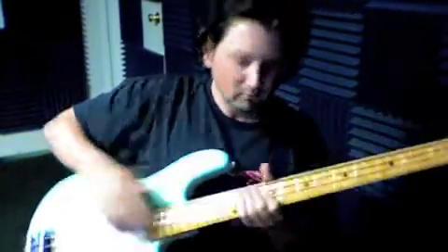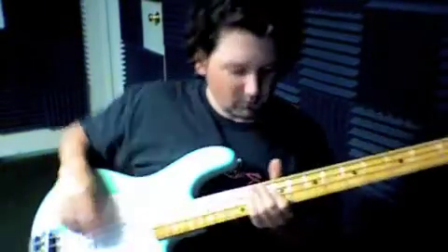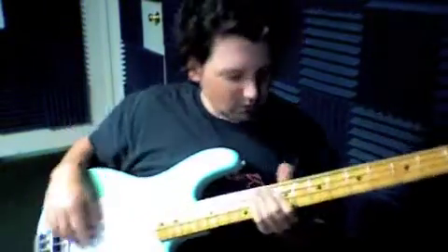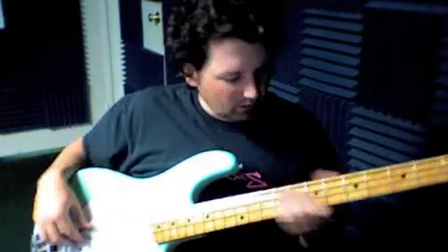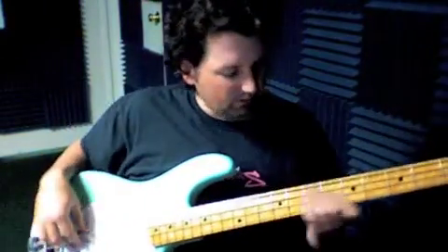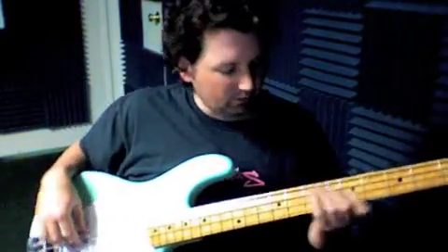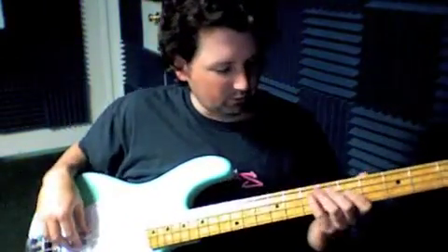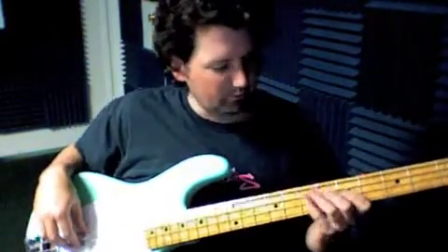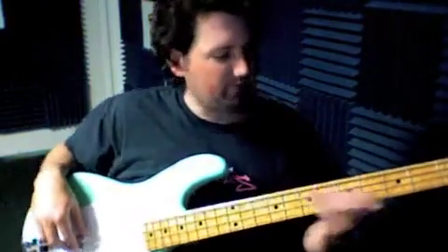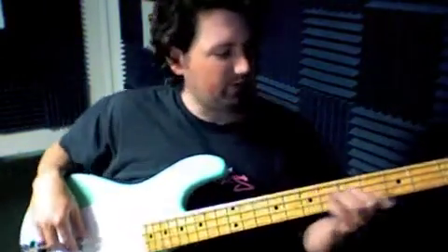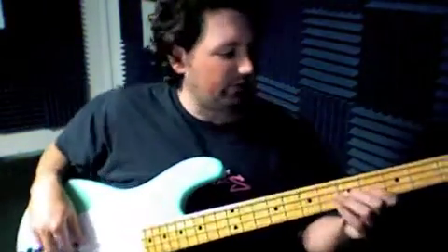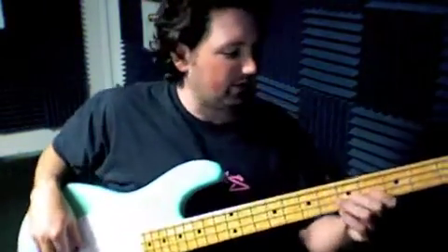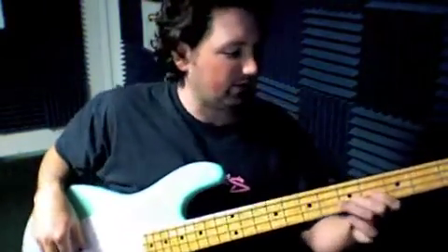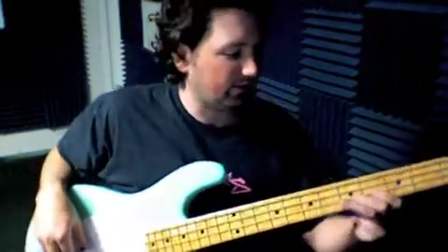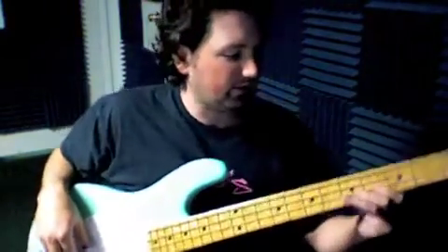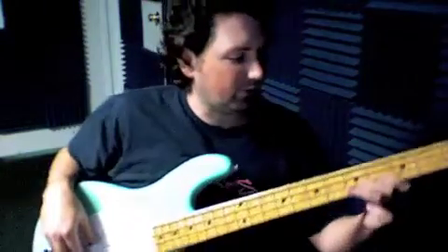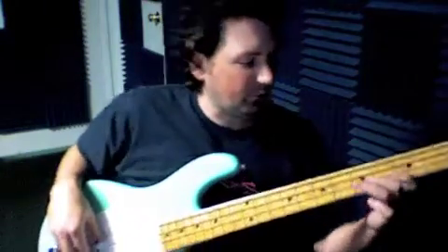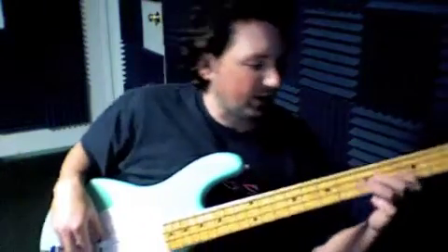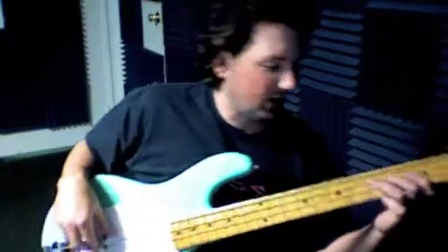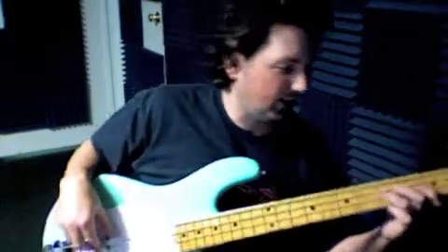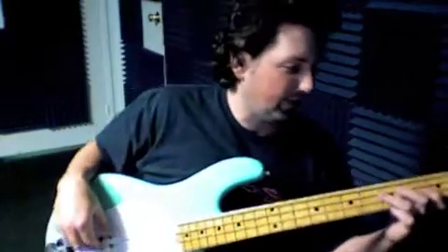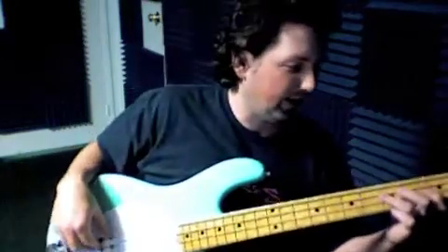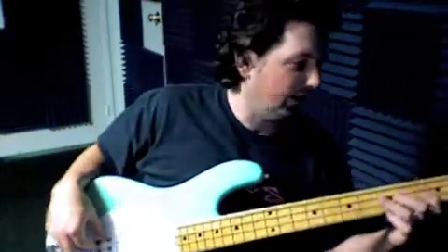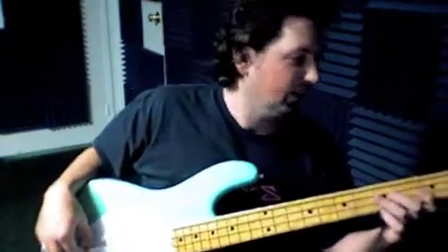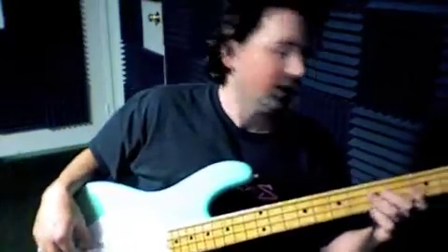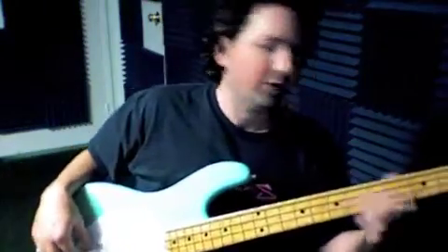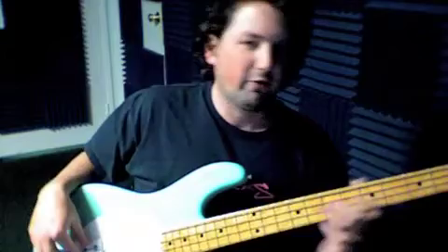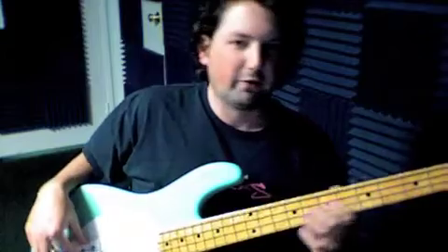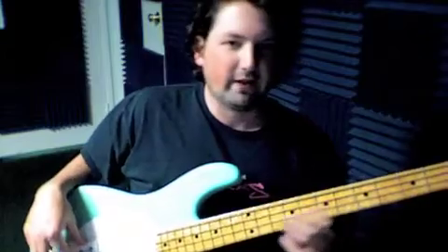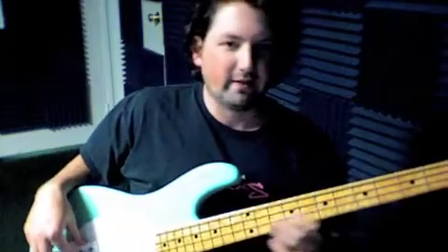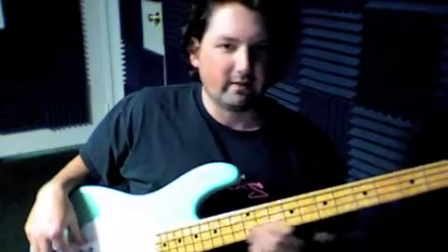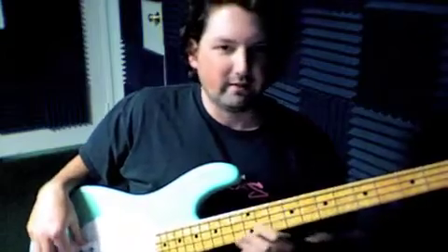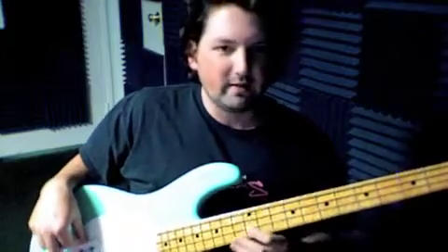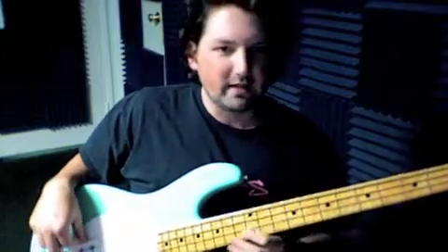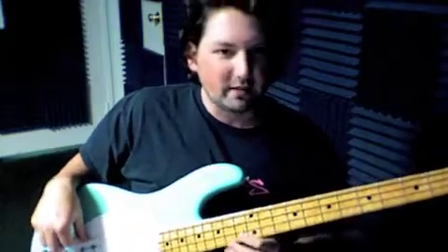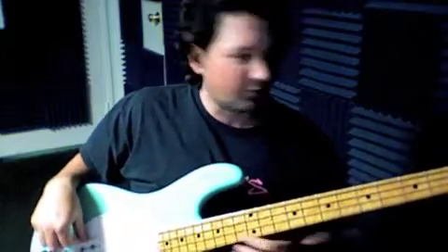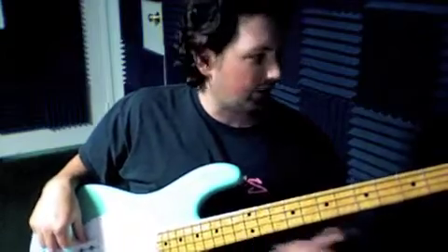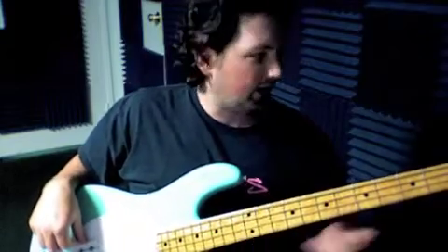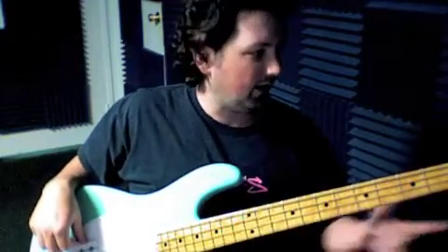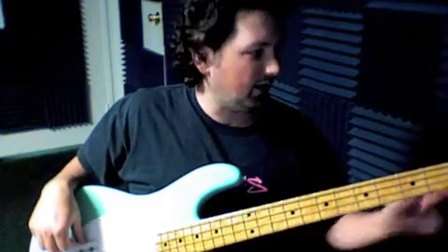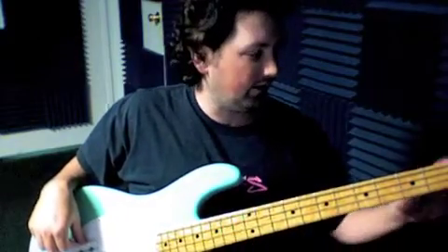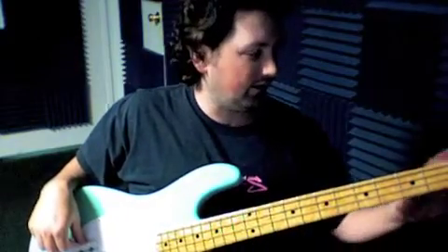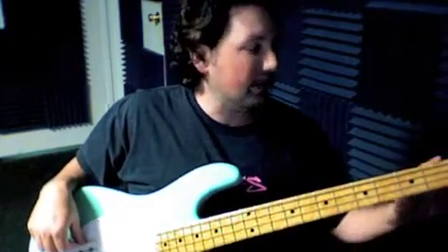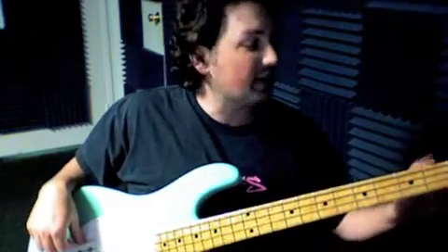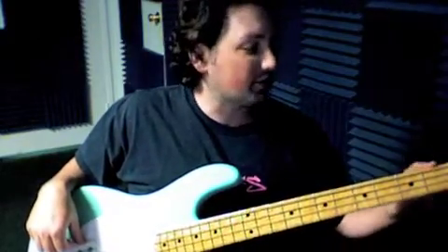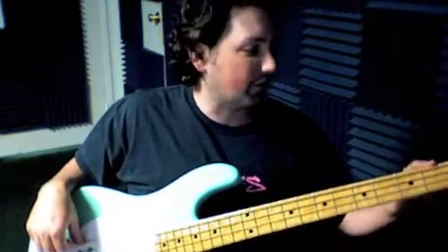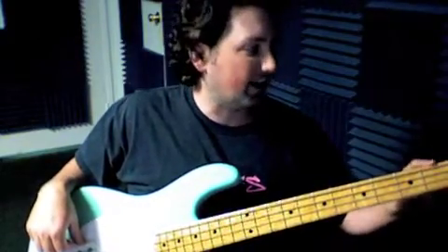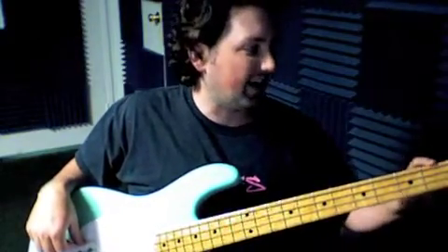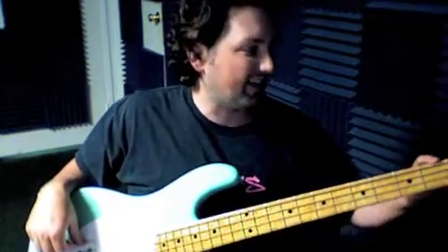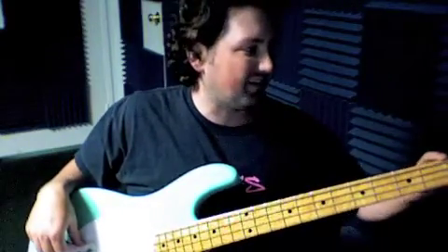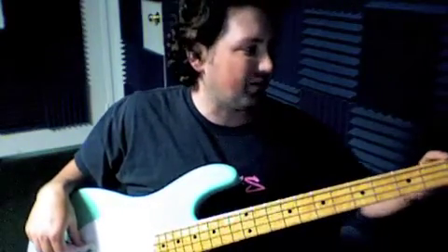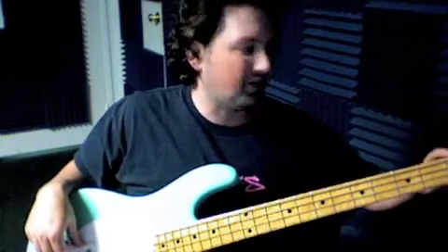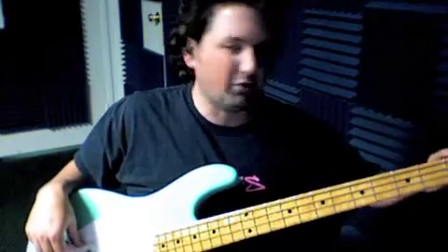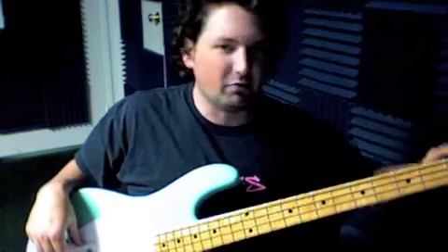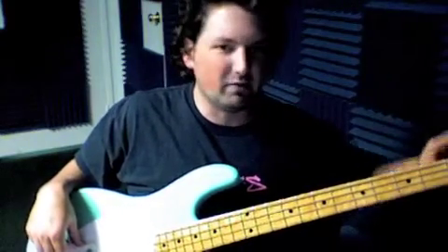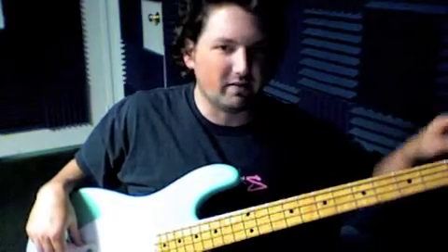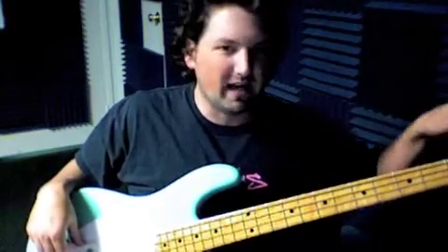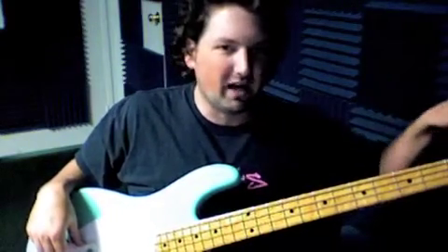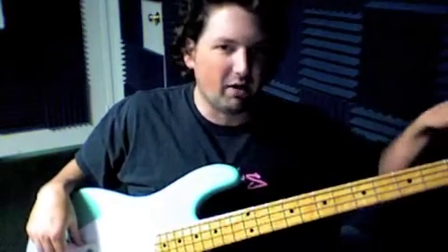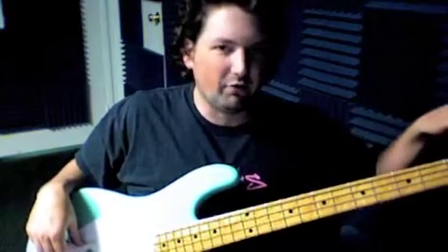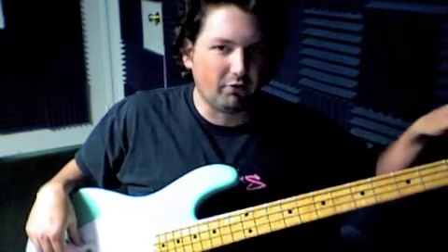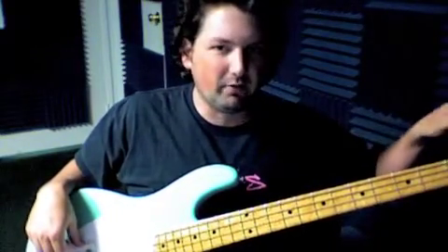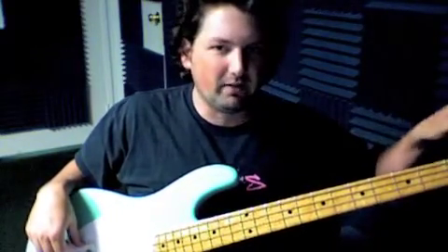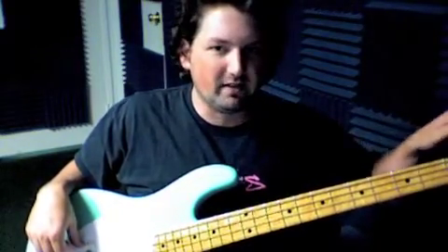We're doing Saints and Sinners by Godsmack. Don't forget this D string — the E string has to be tuned down to a D.